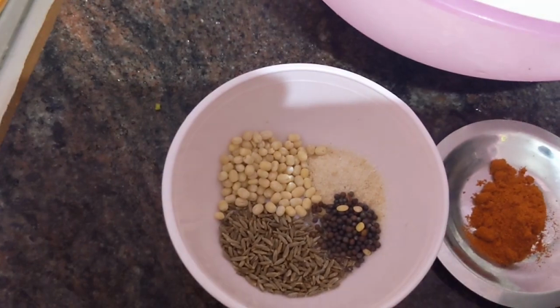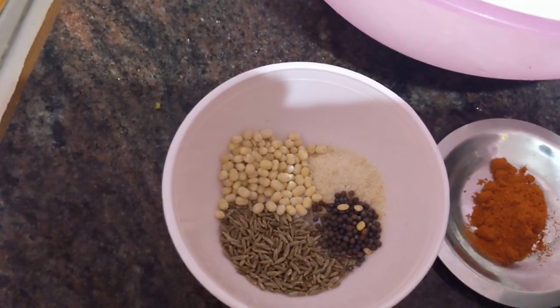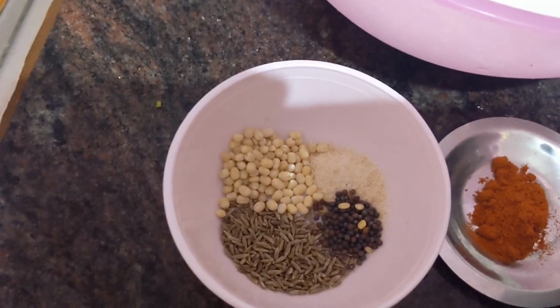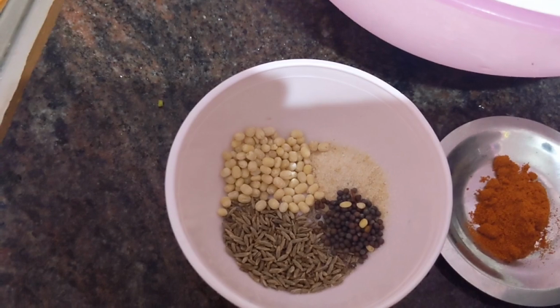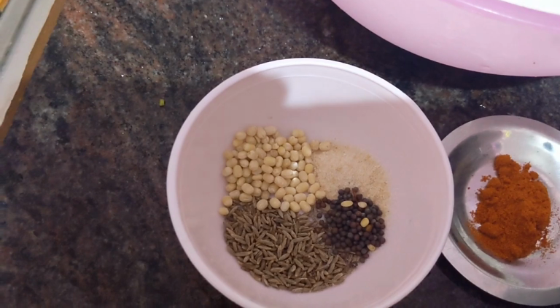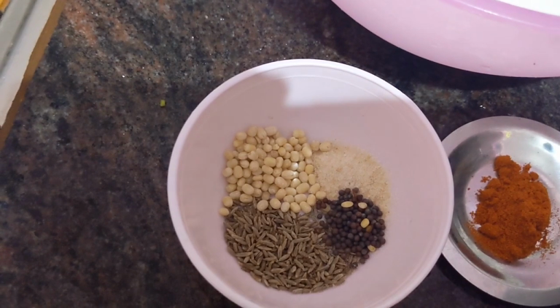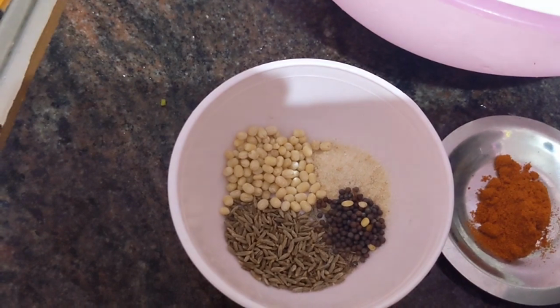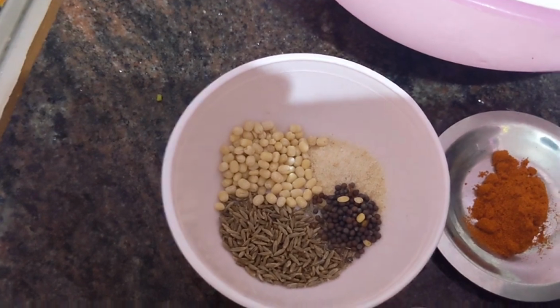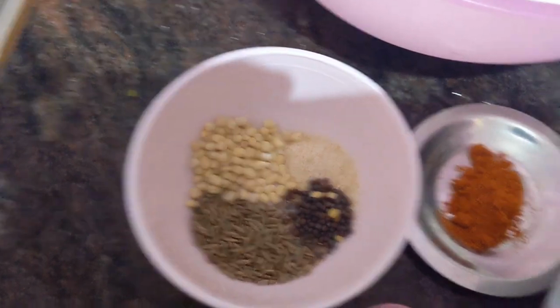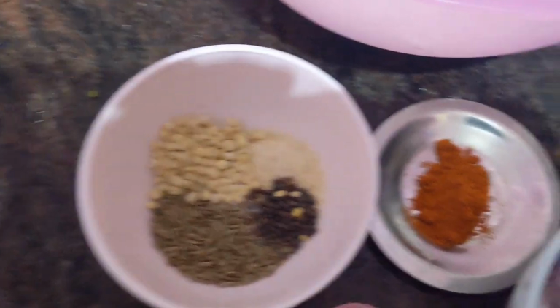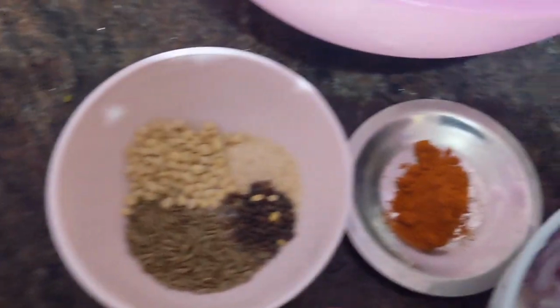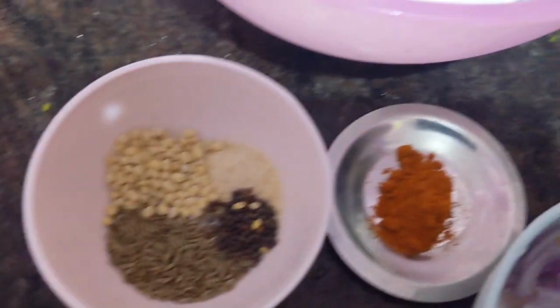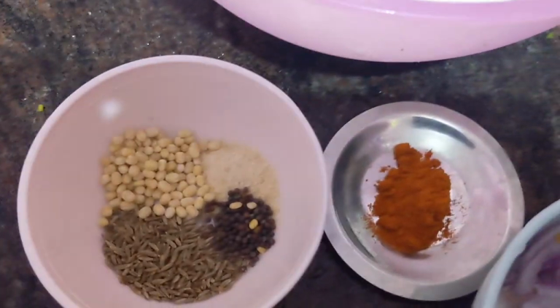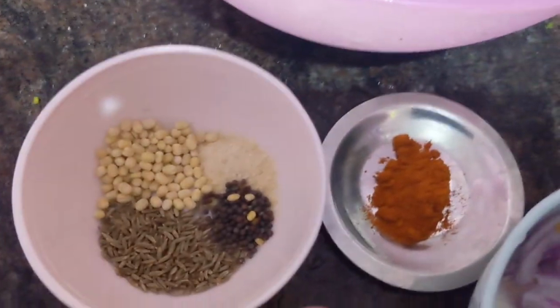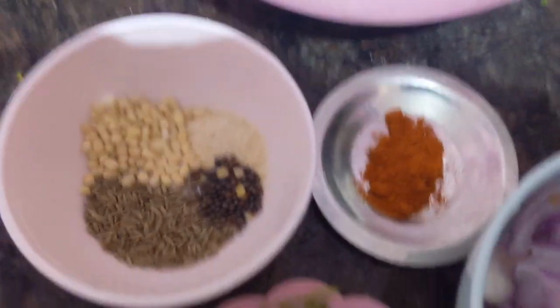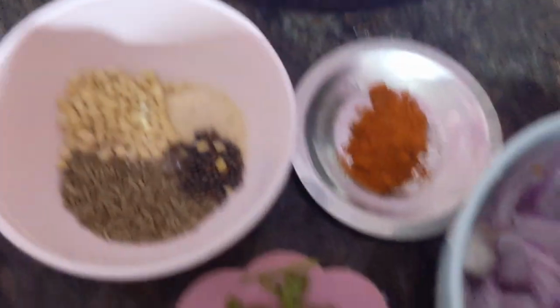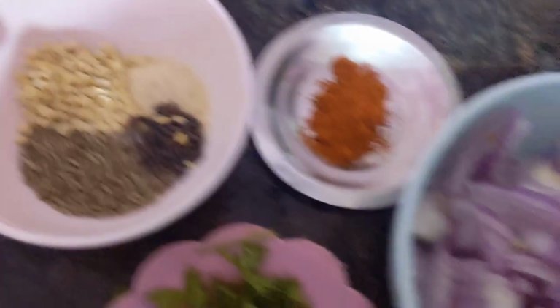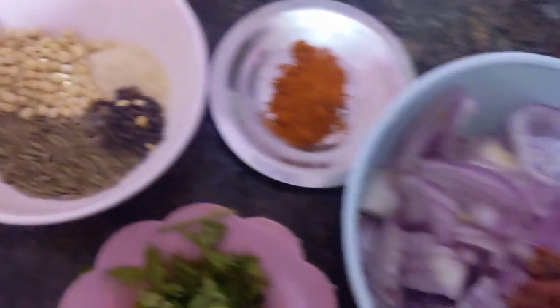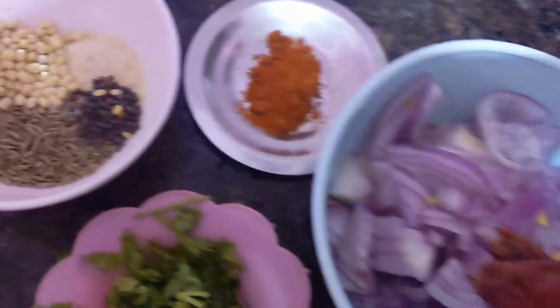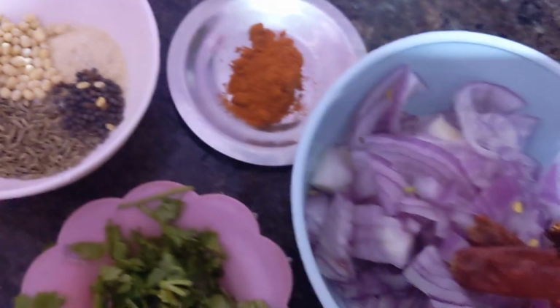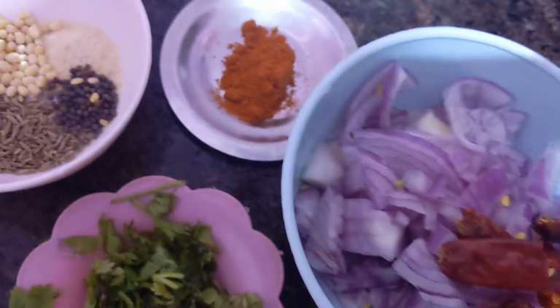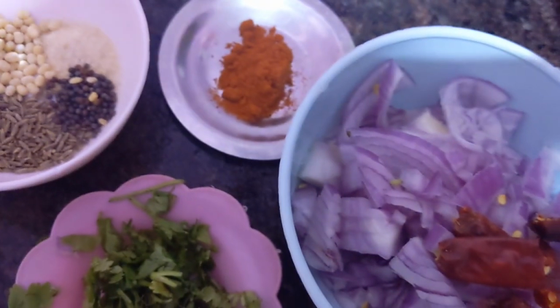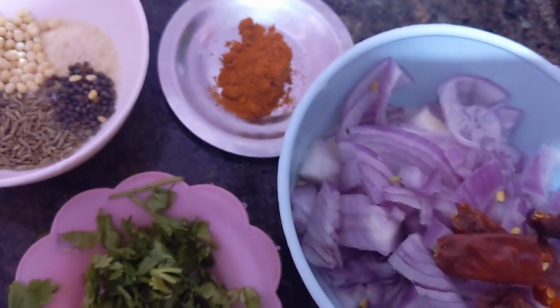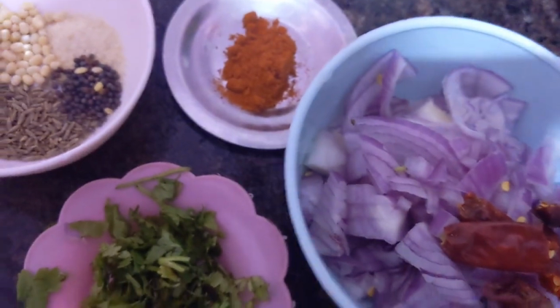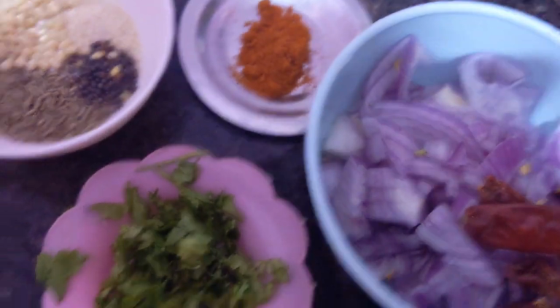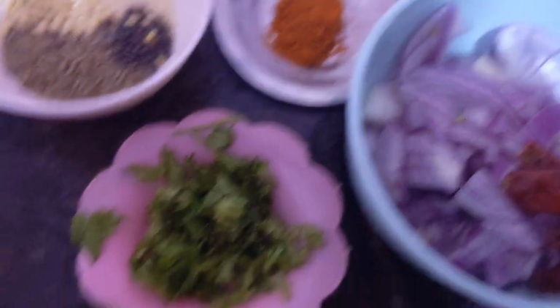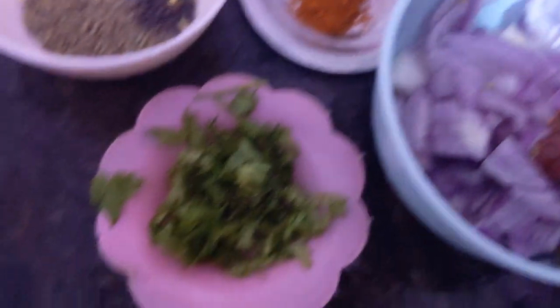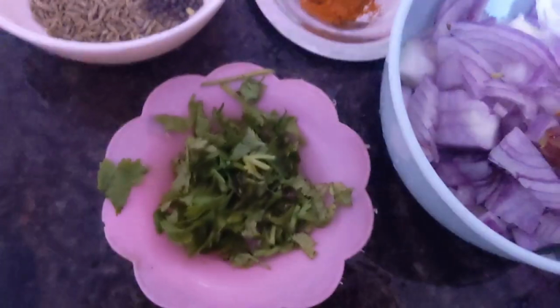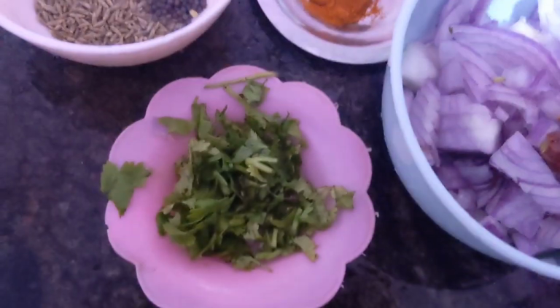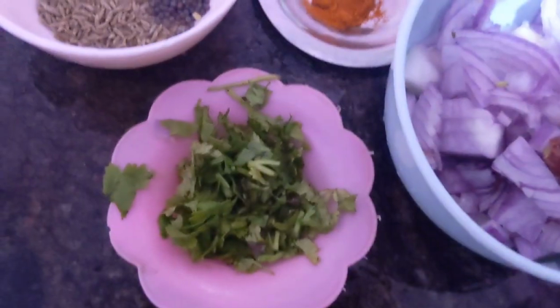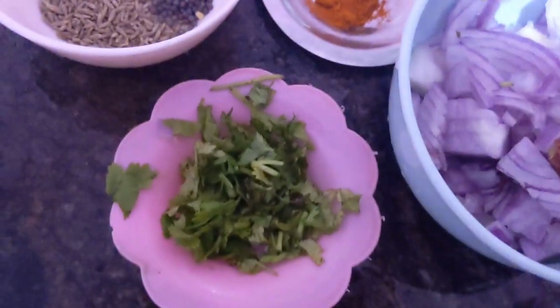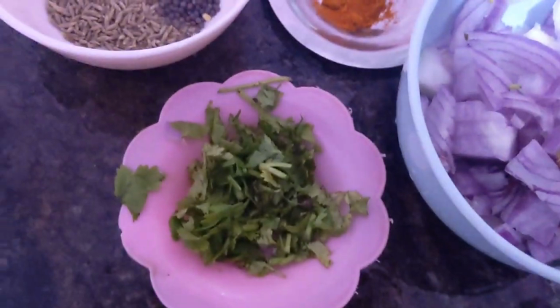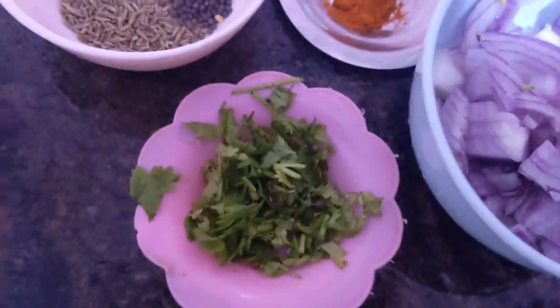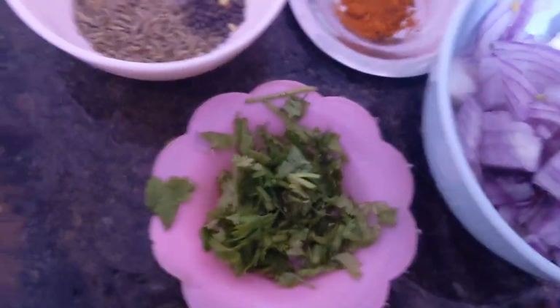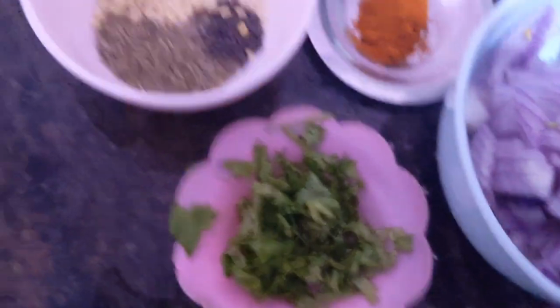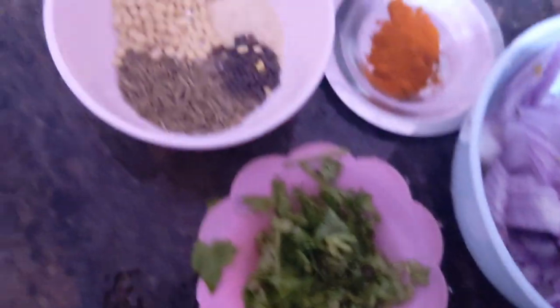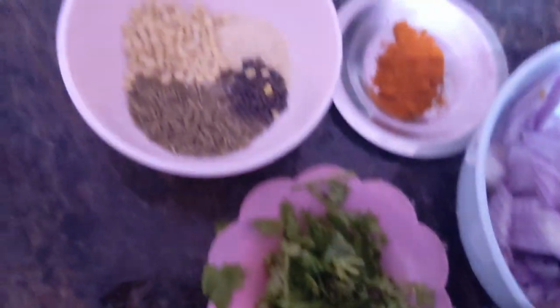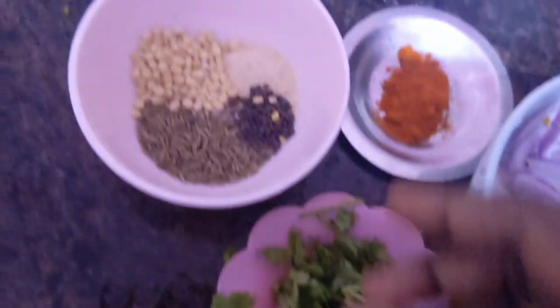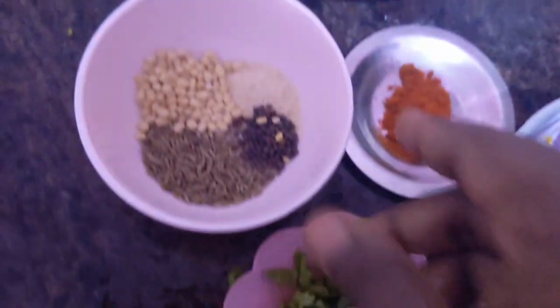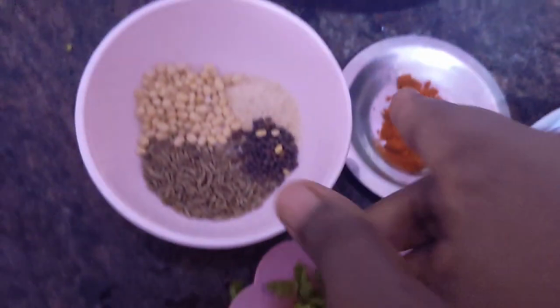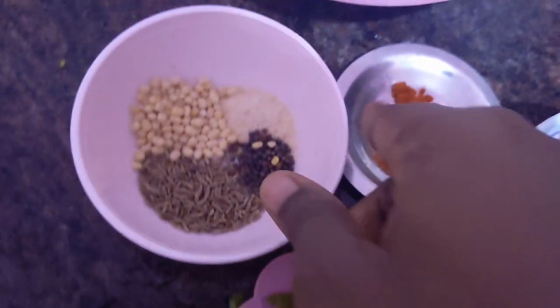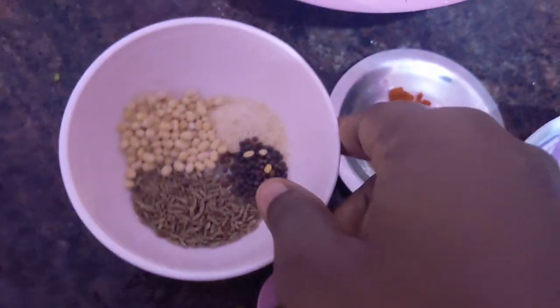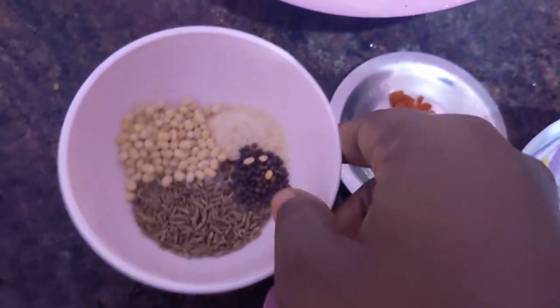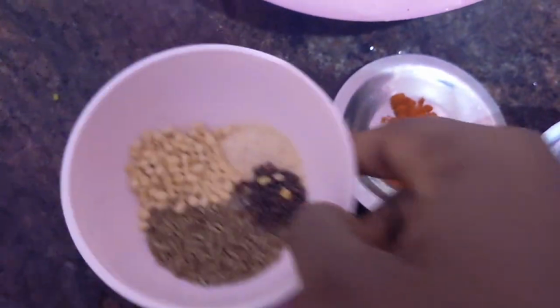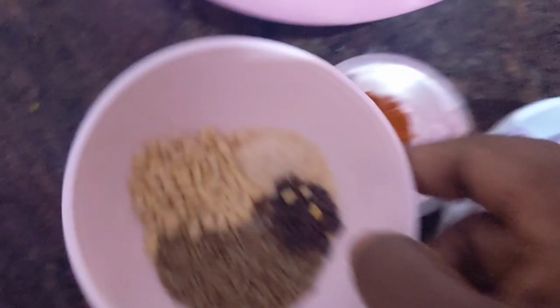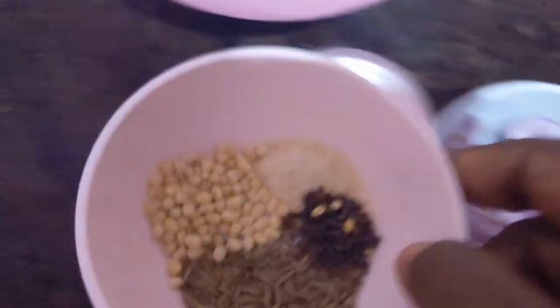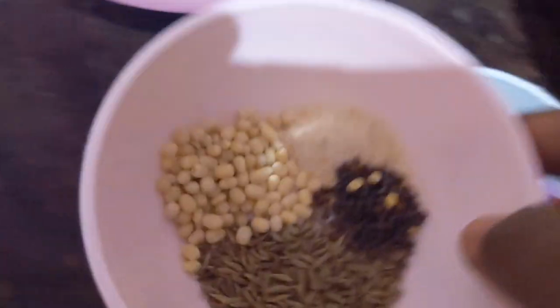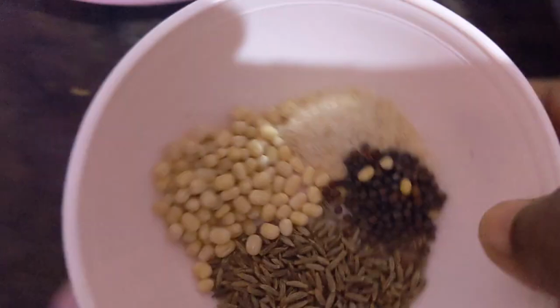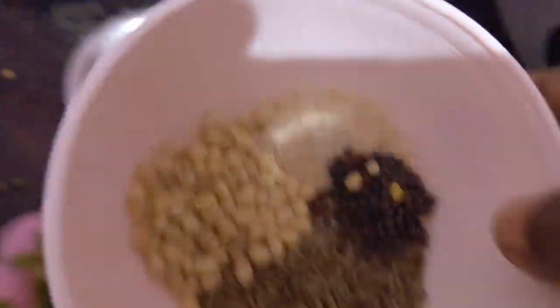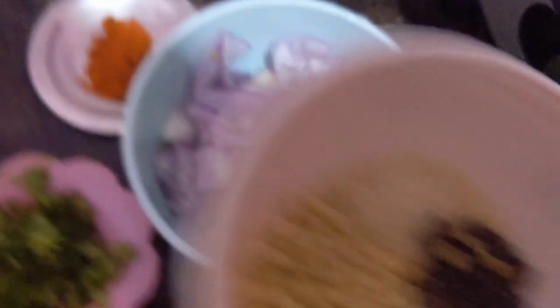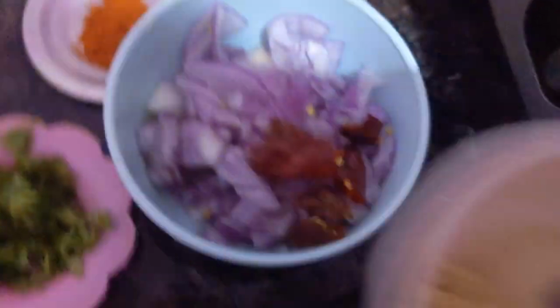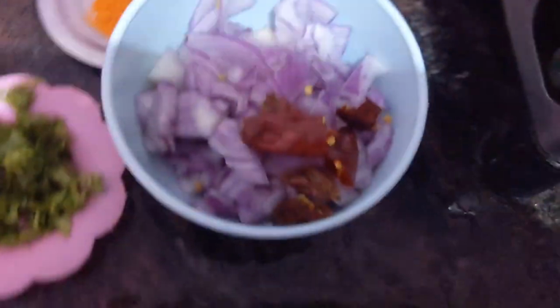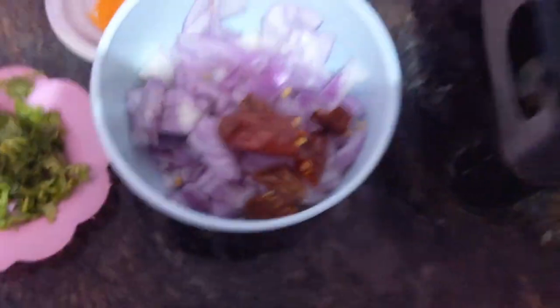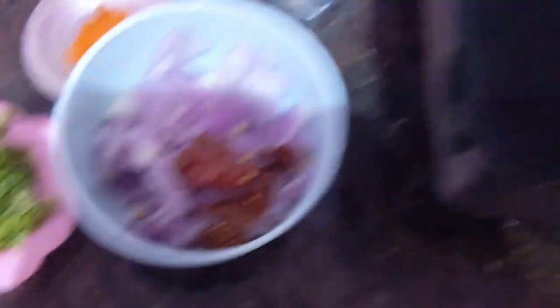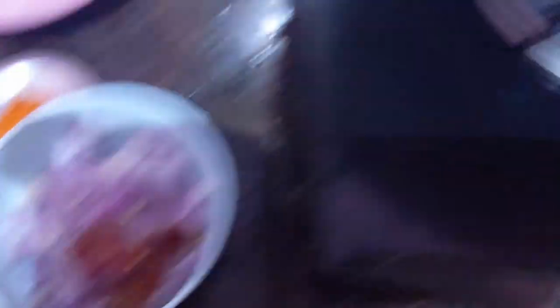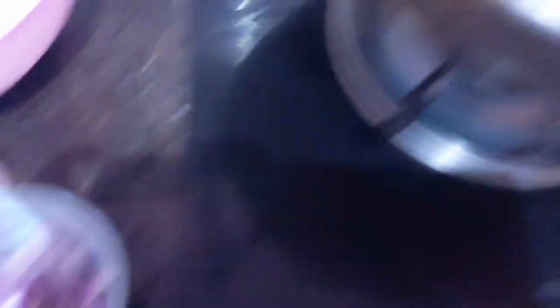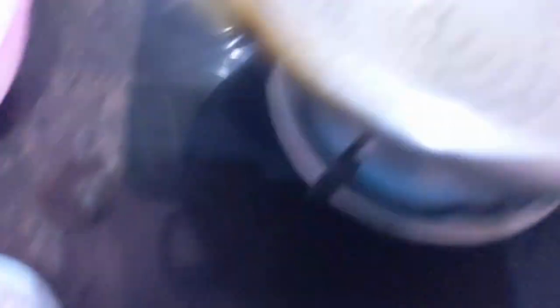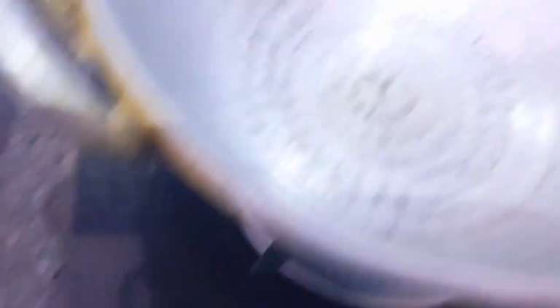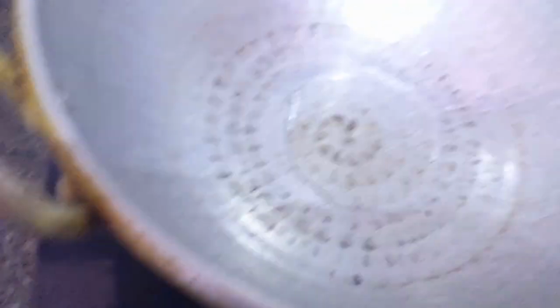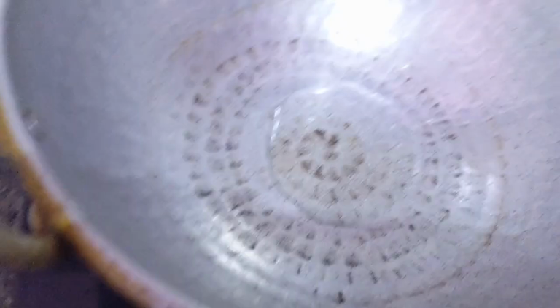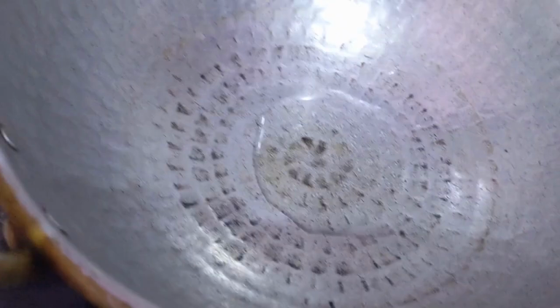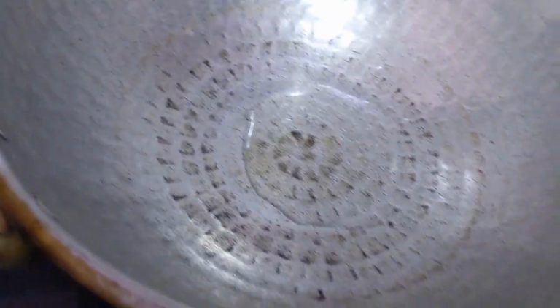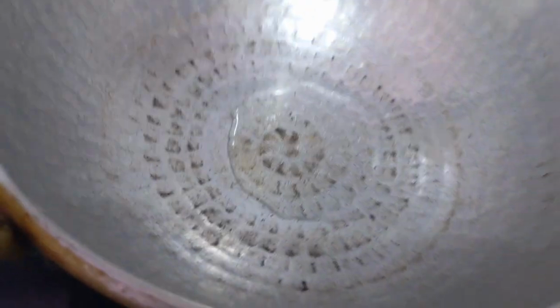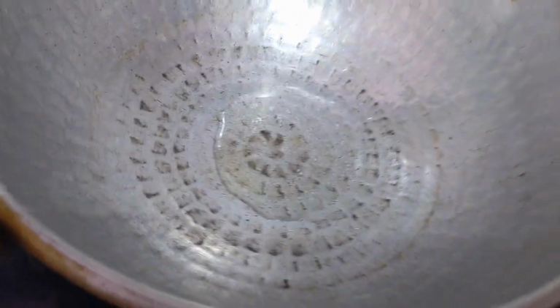For this recipe we need mustard seed, zira, curry leaf, onion, urad dal, and asafoetida powder.